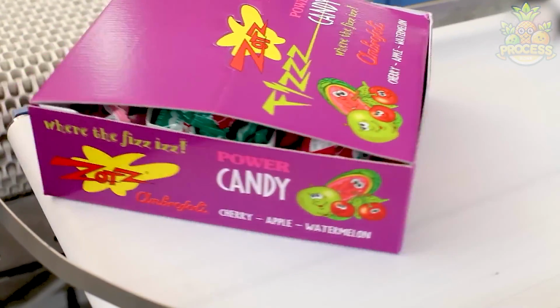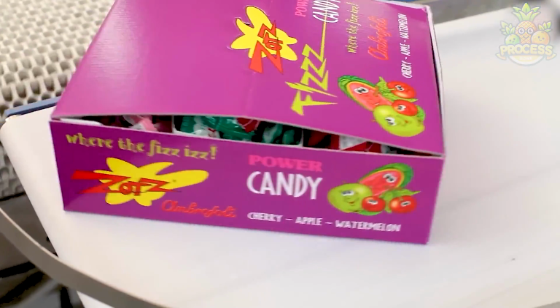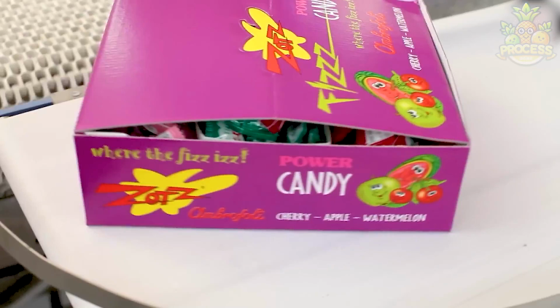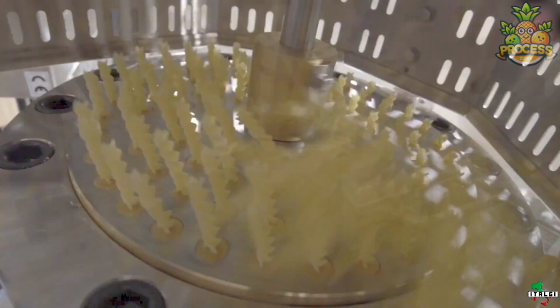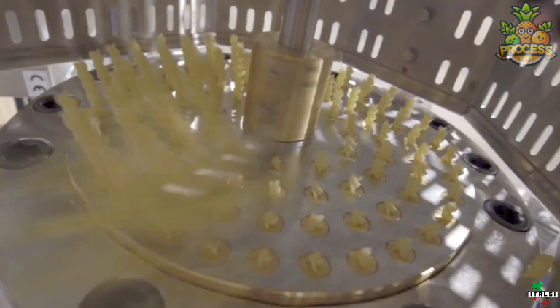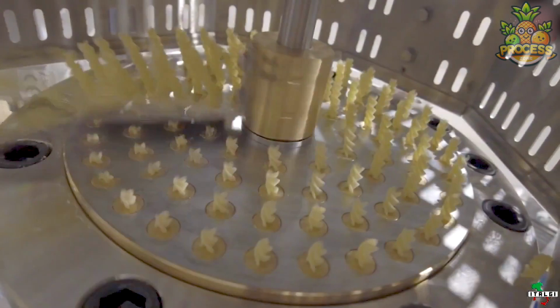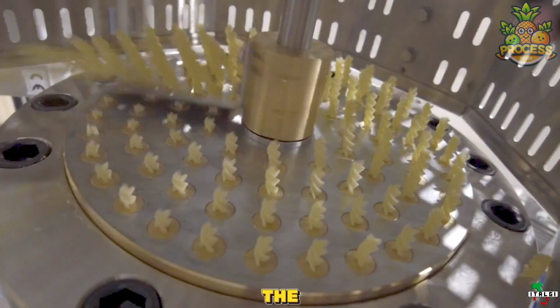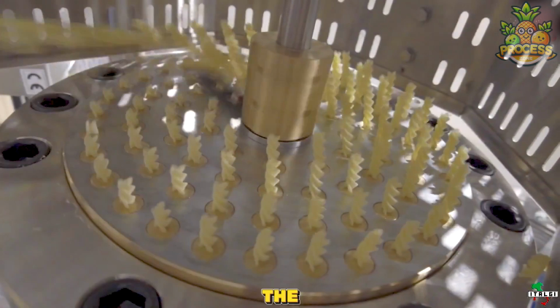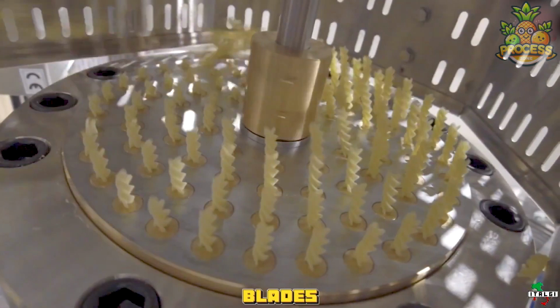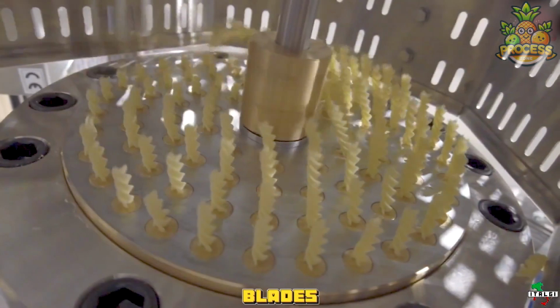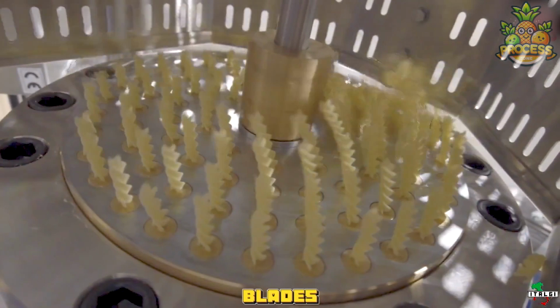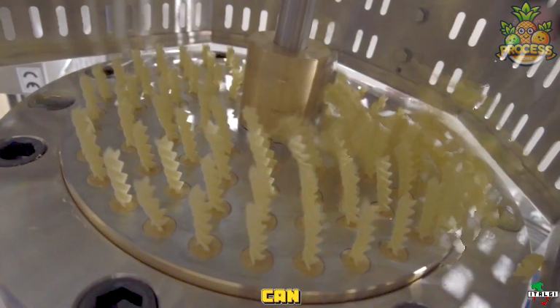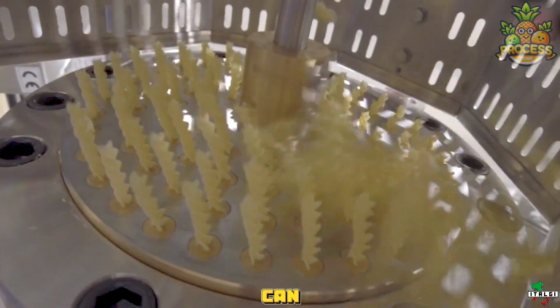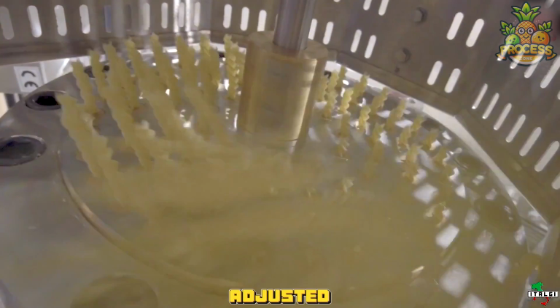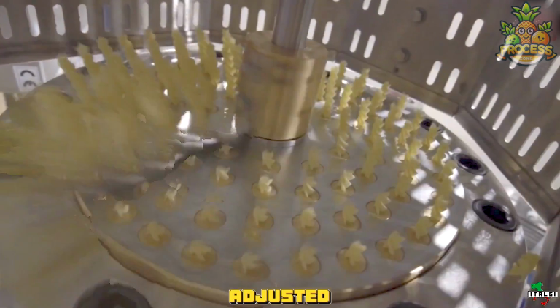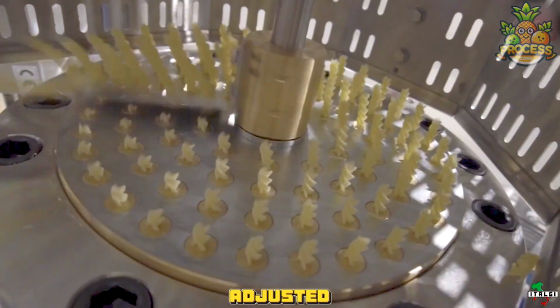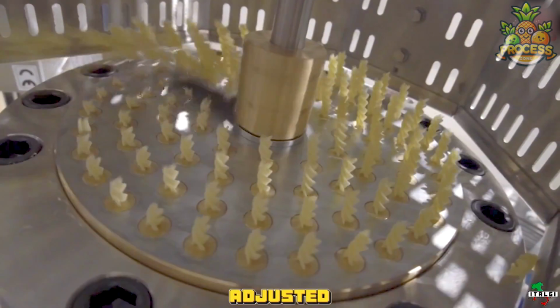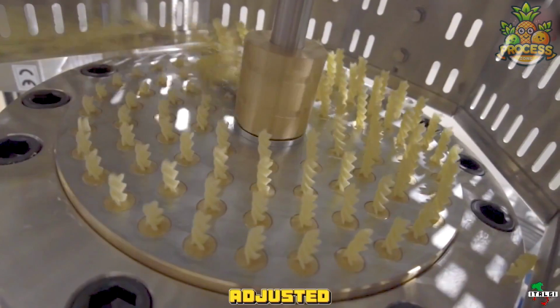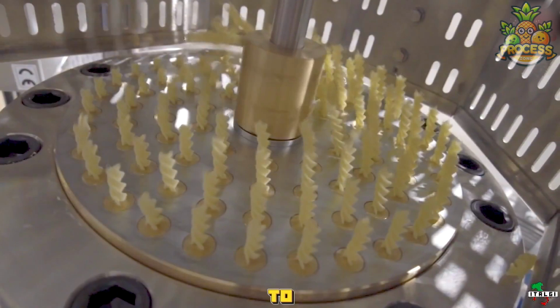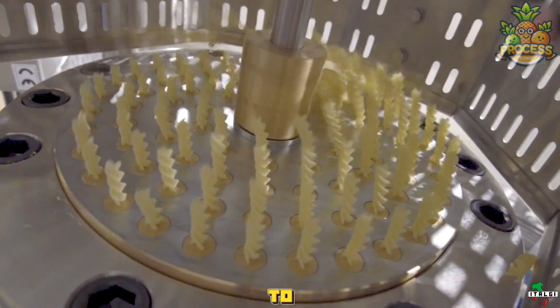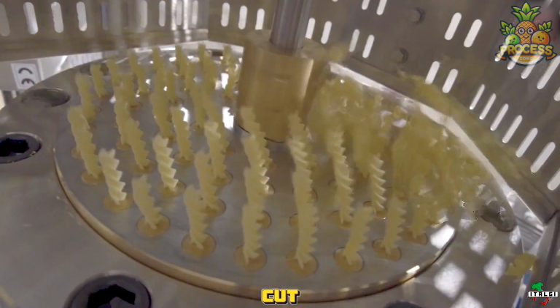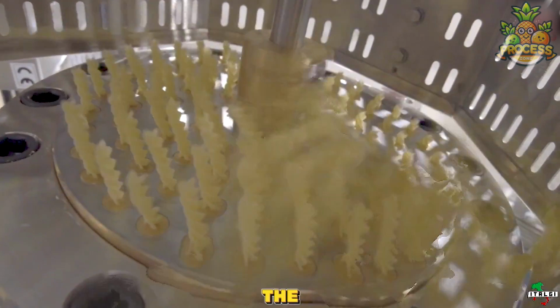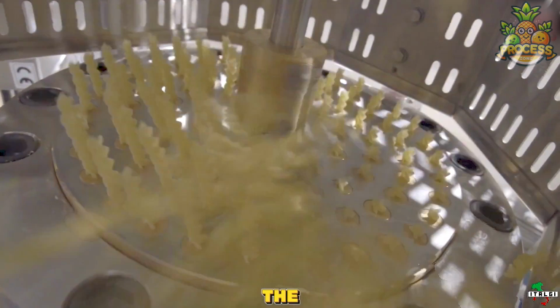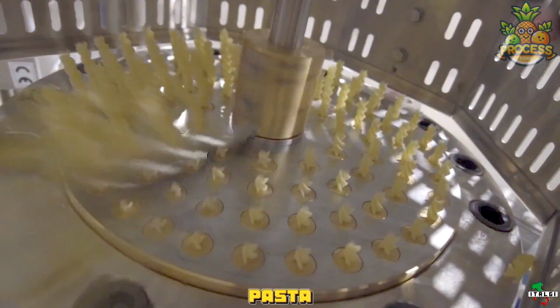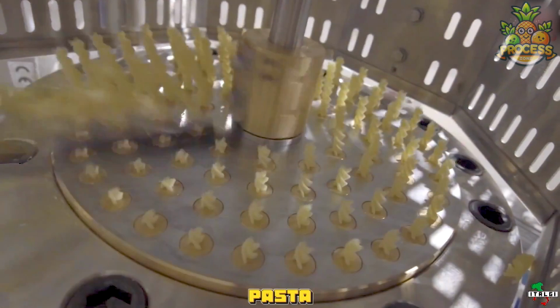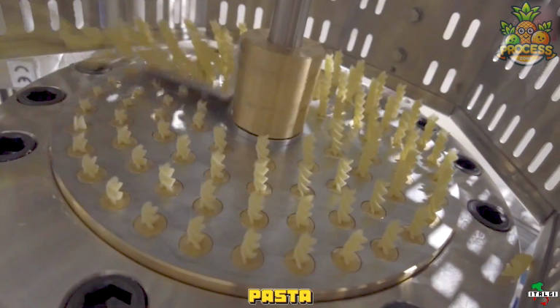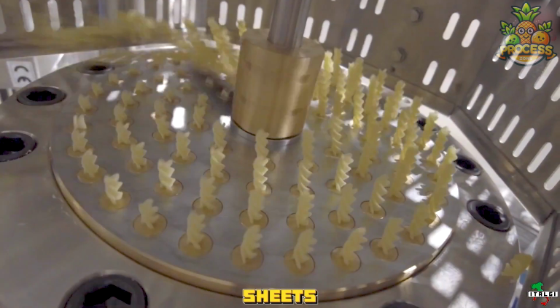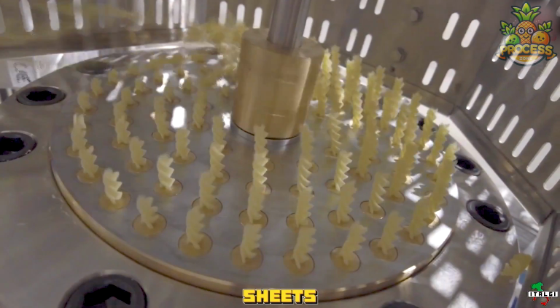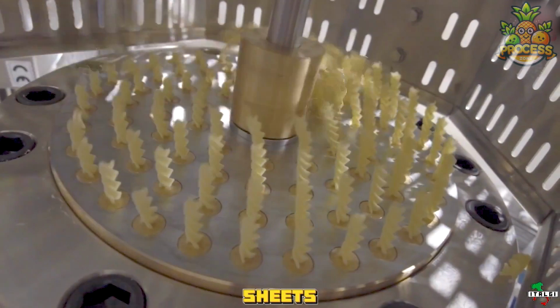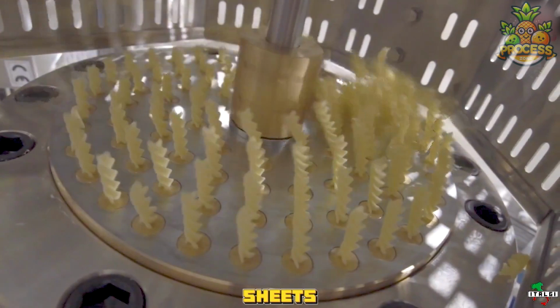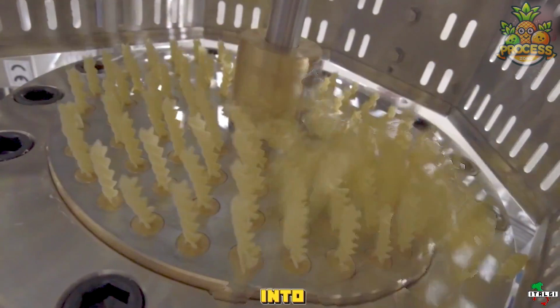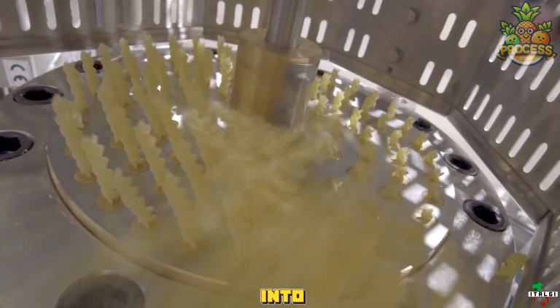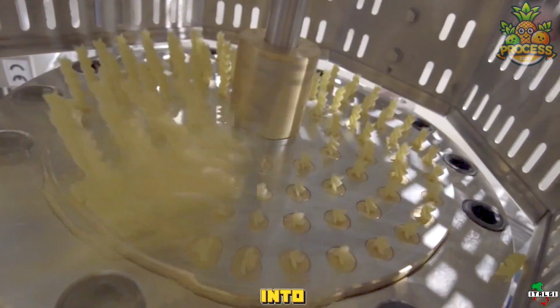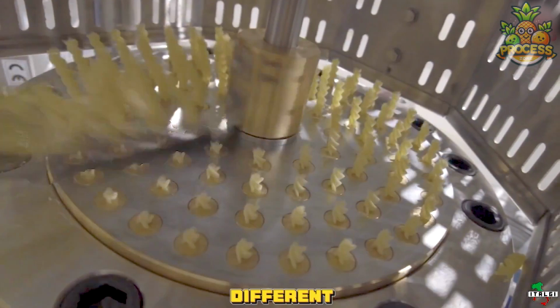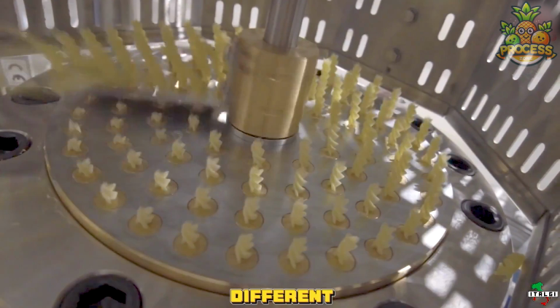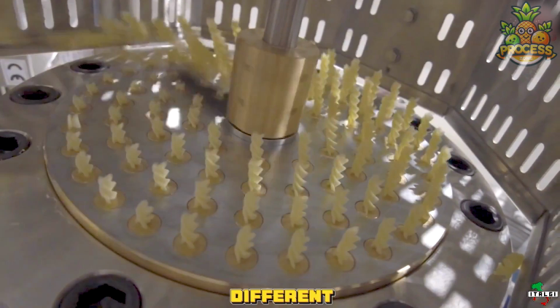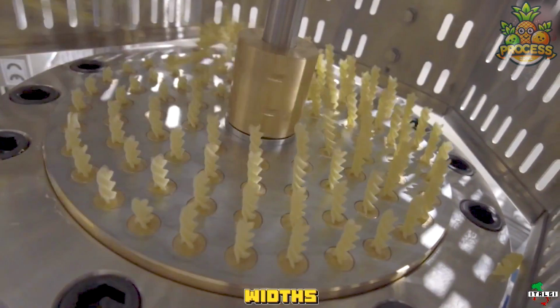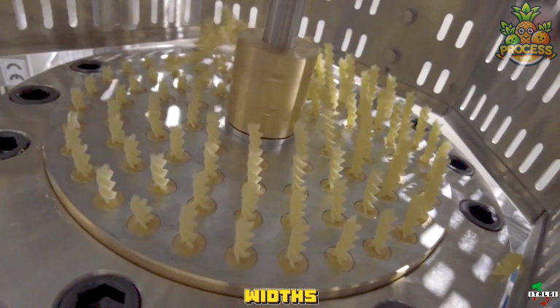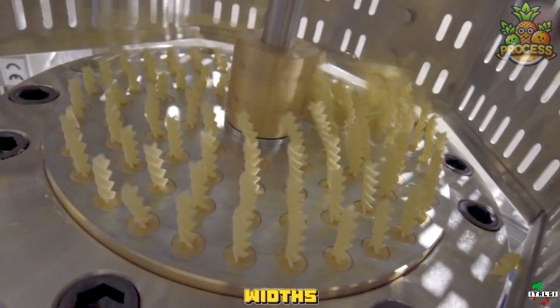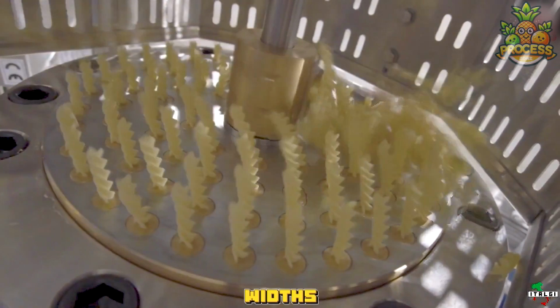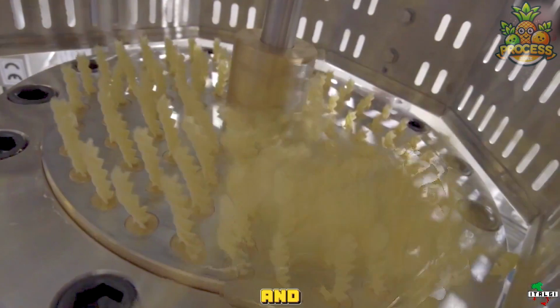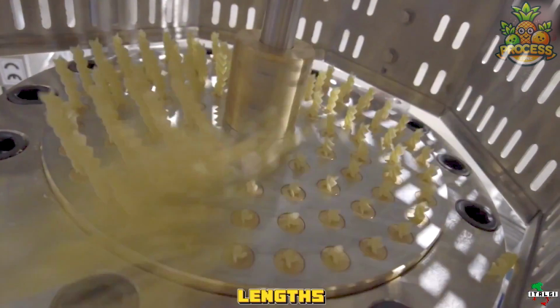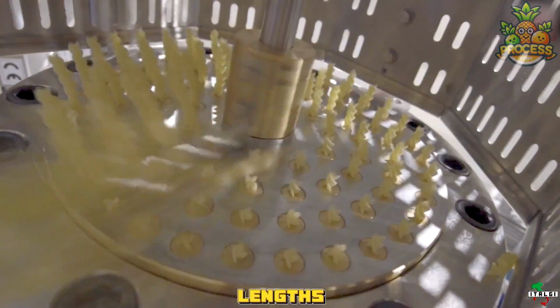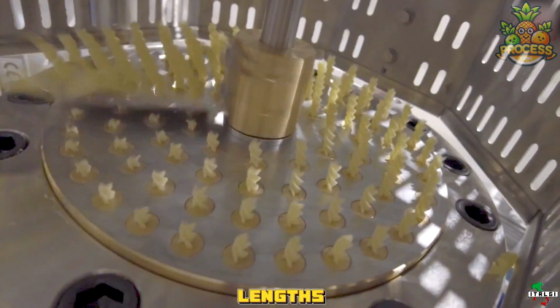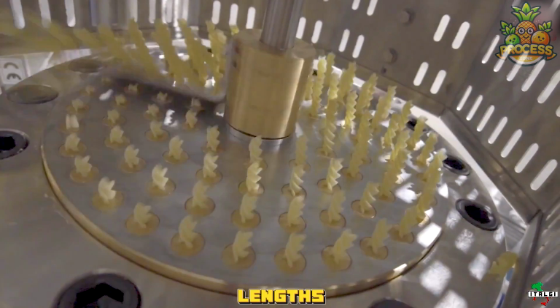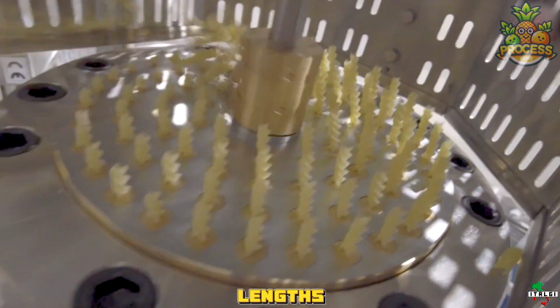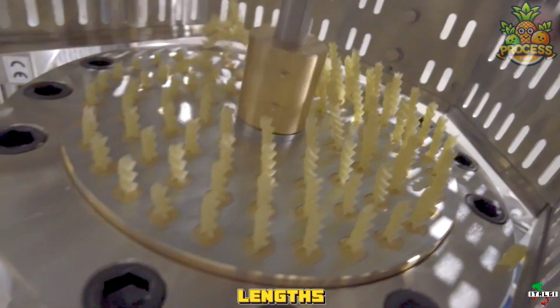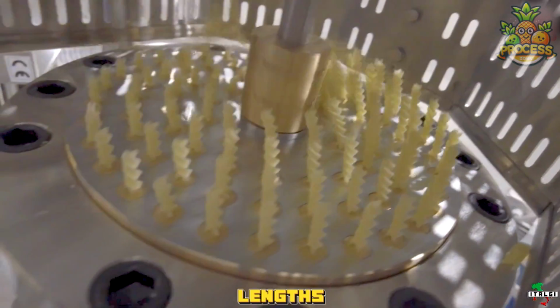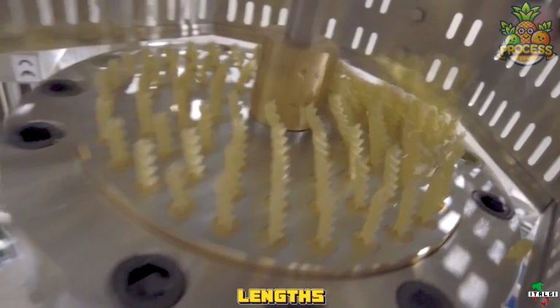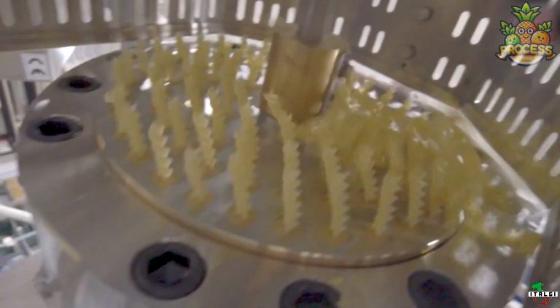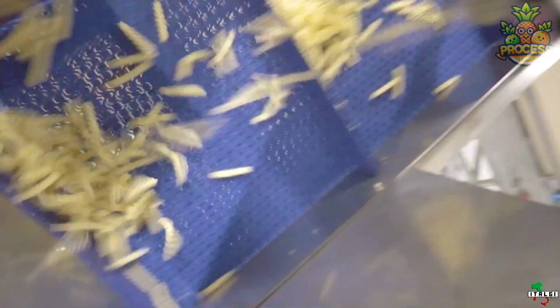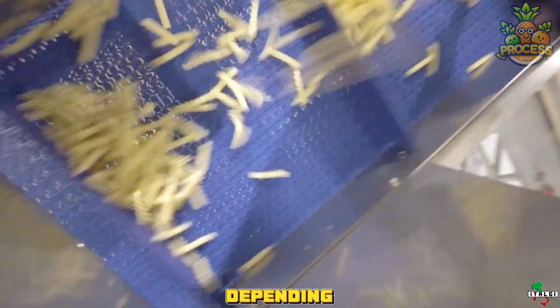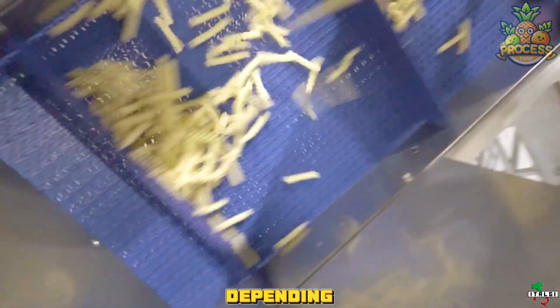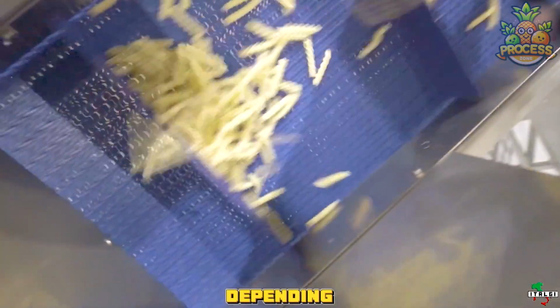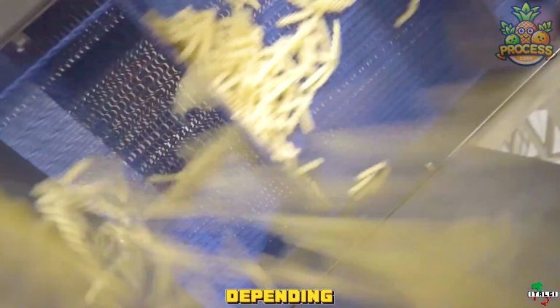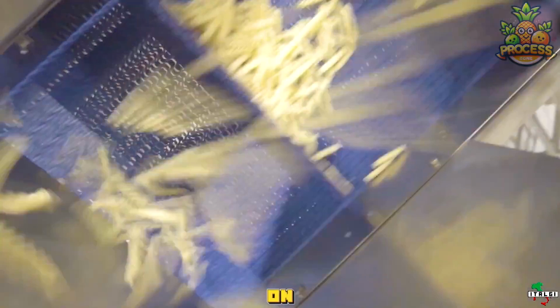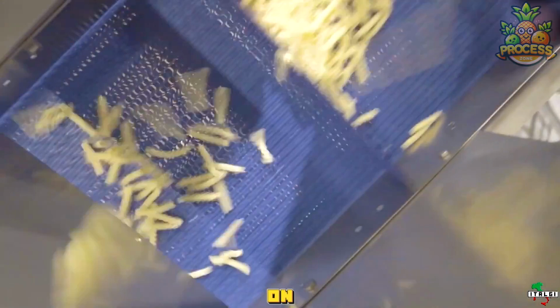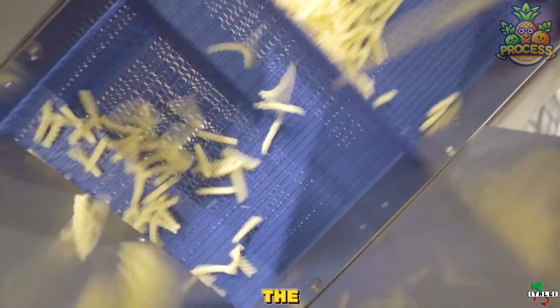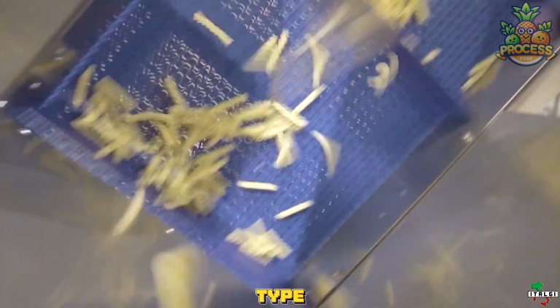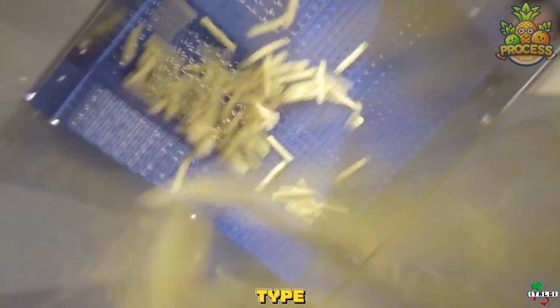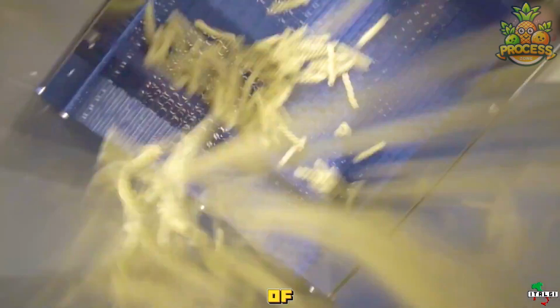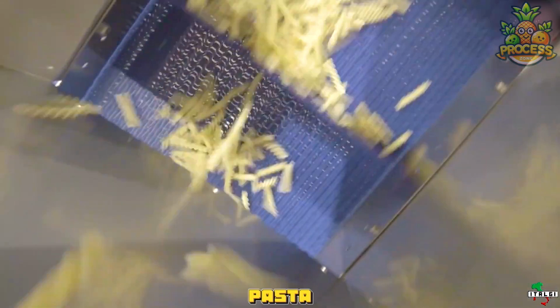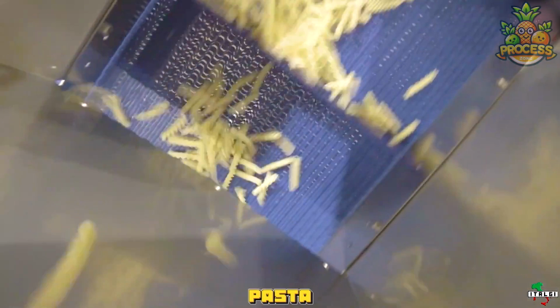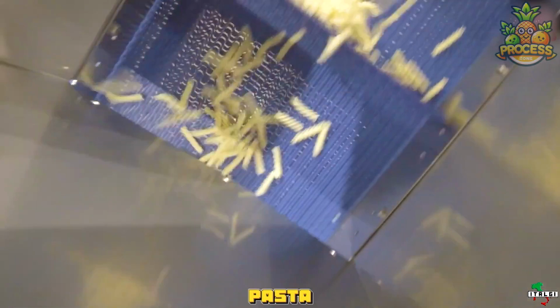The blades can be adjusted to cut the pasta sheets into different widths and lengths, depending on the type of pasta.